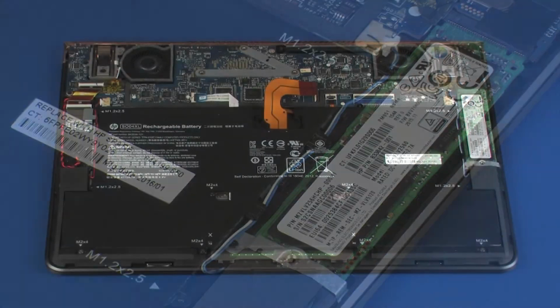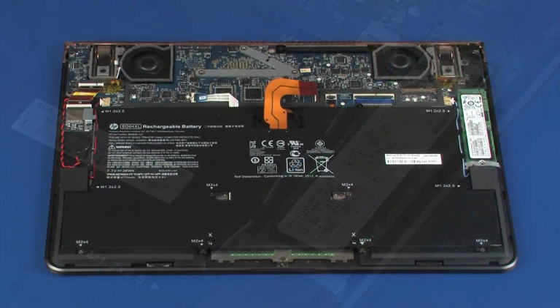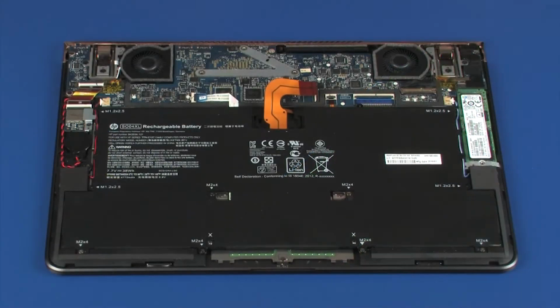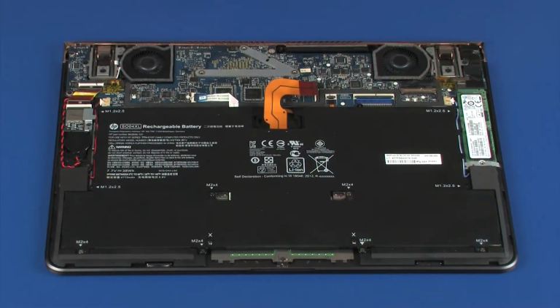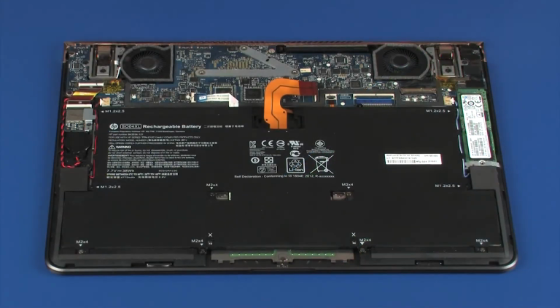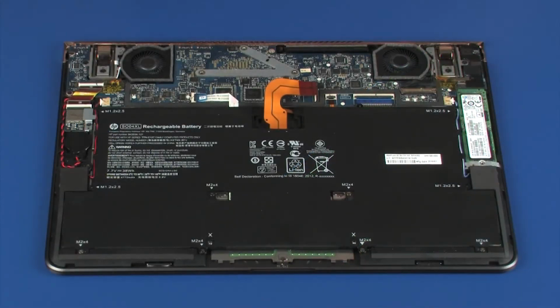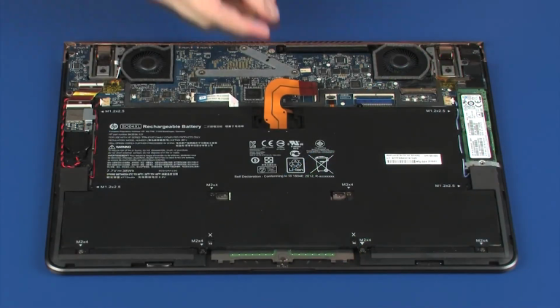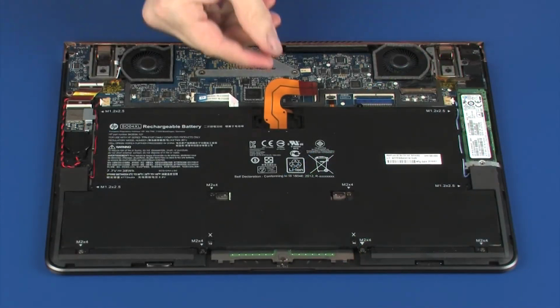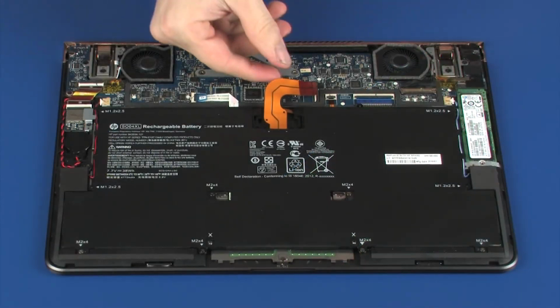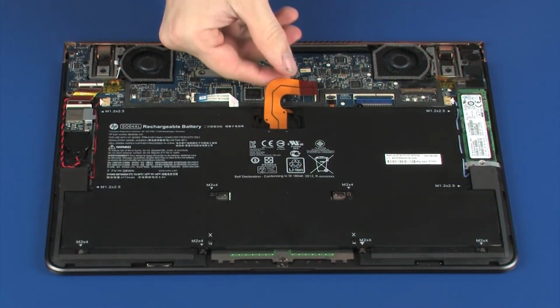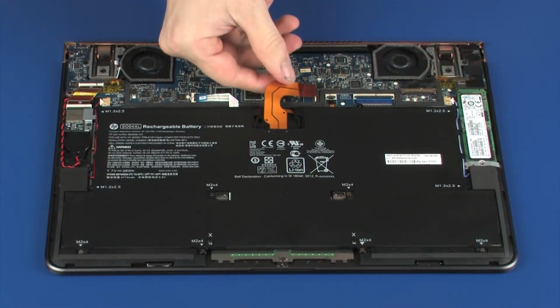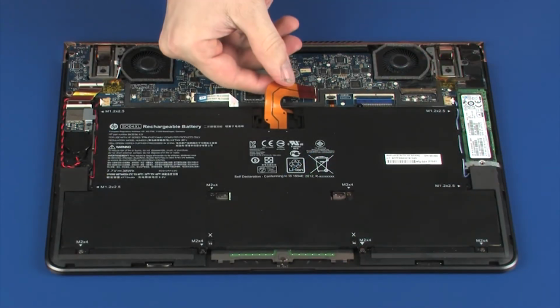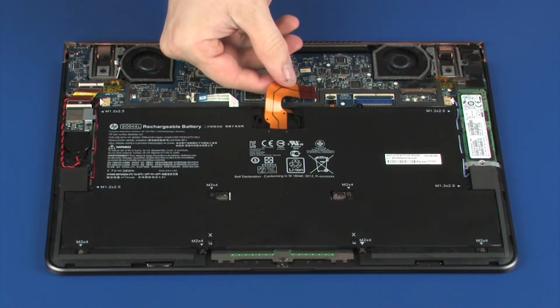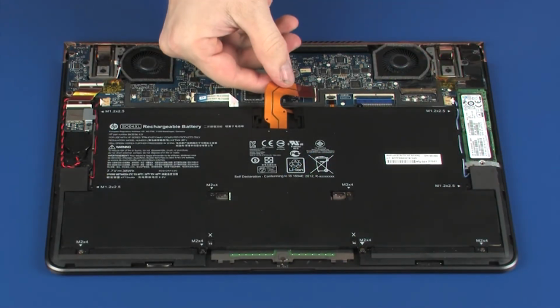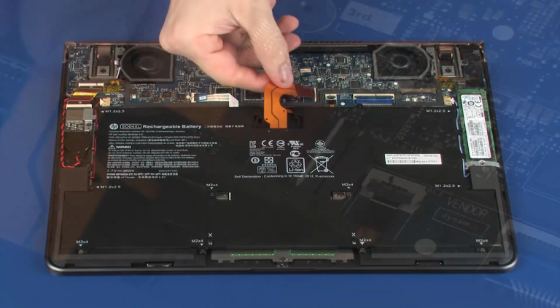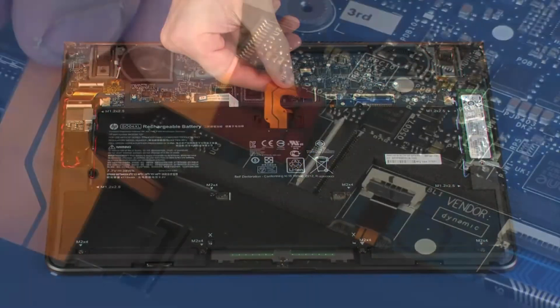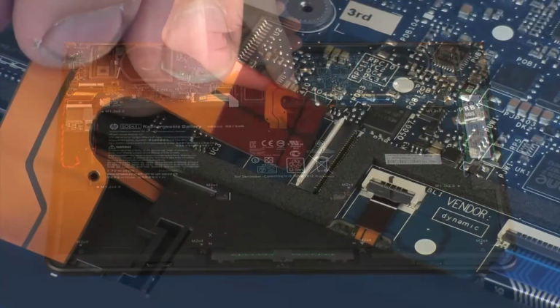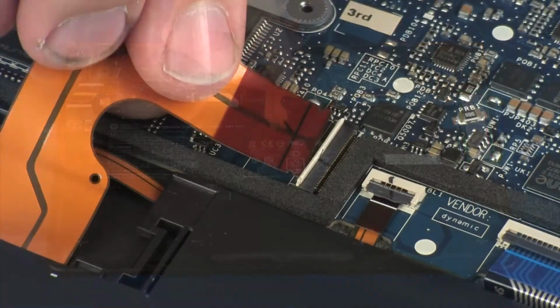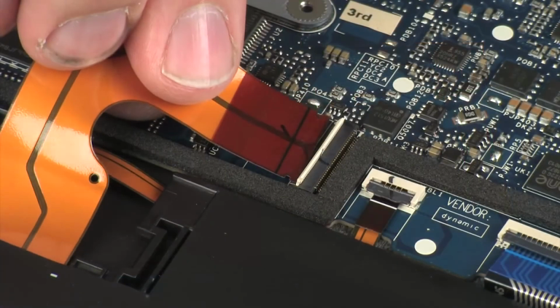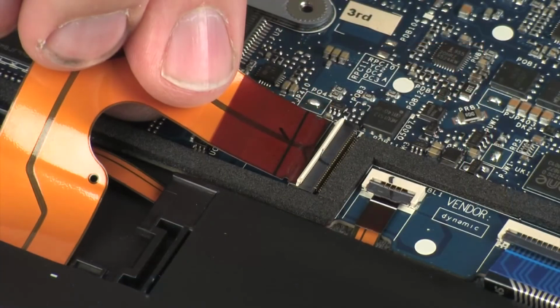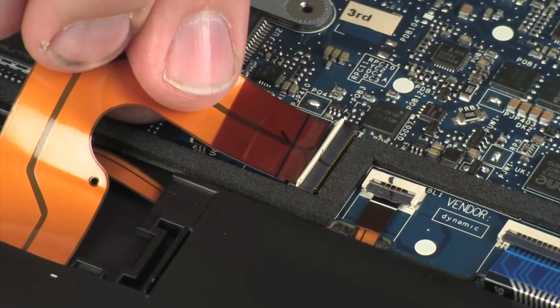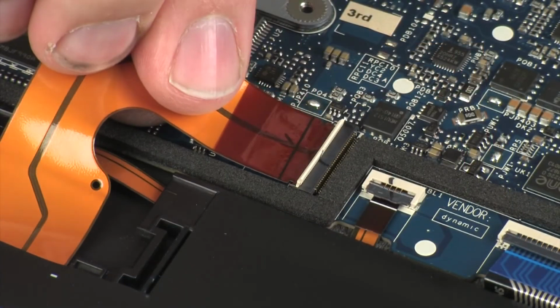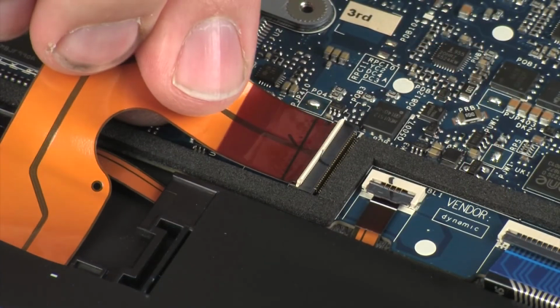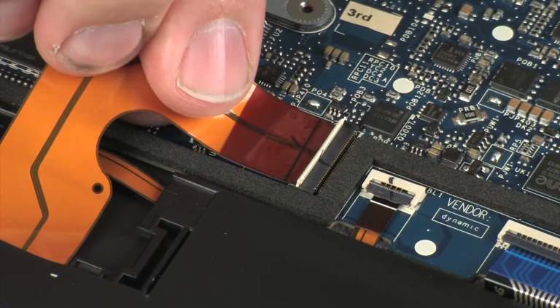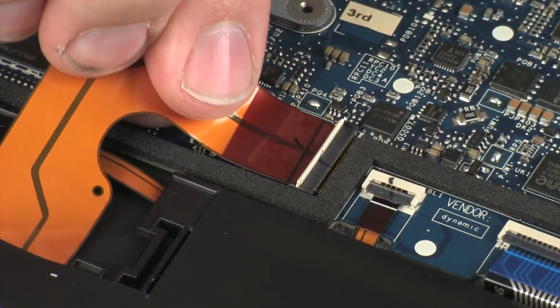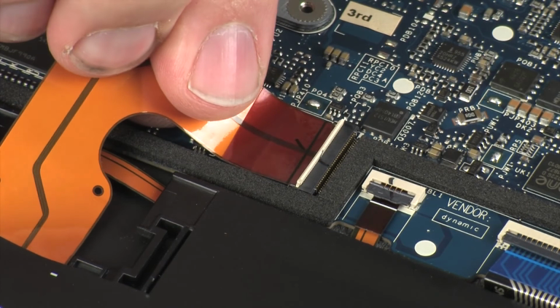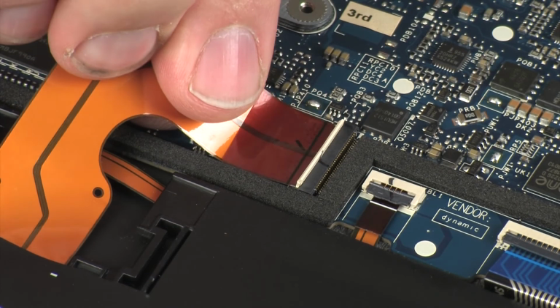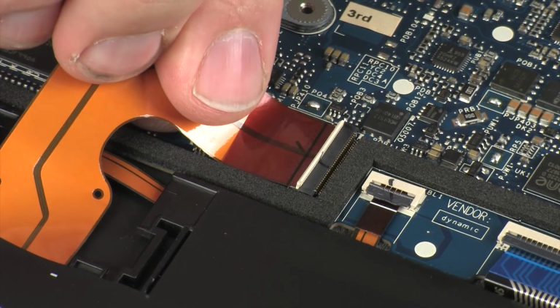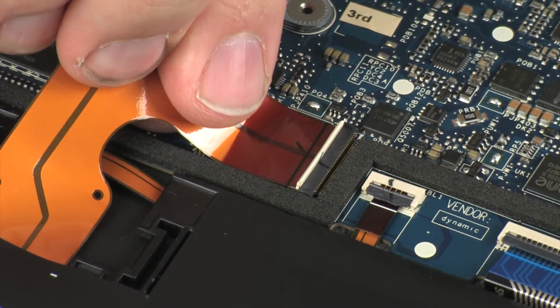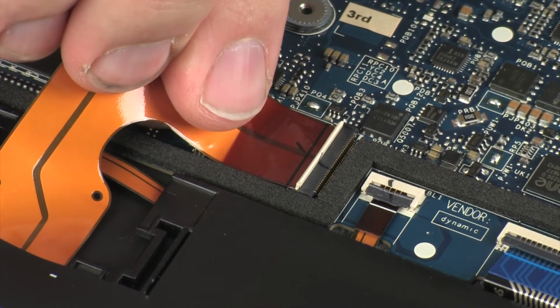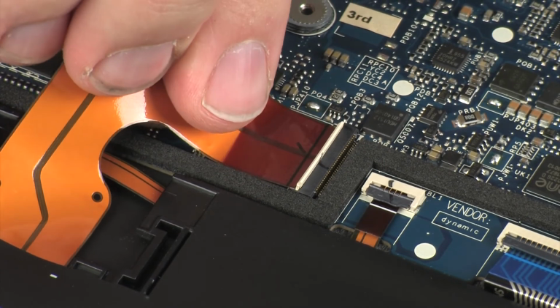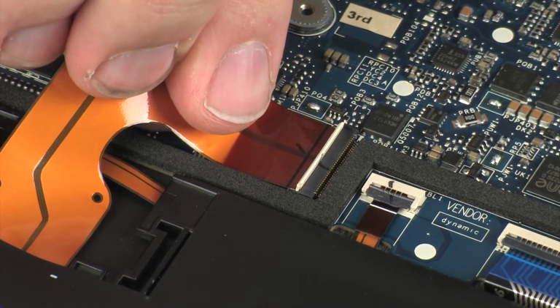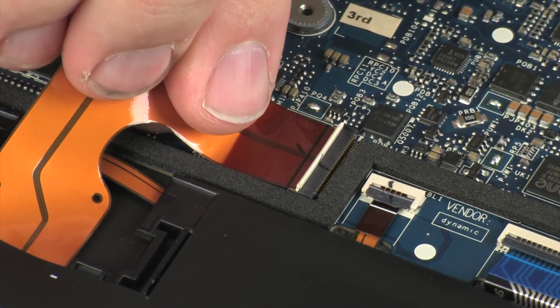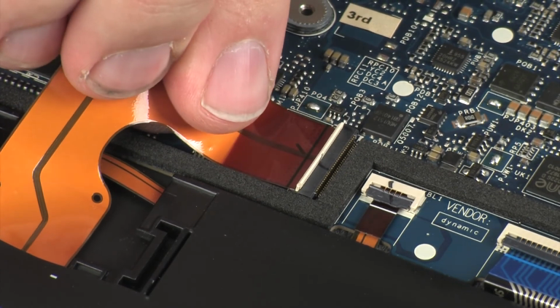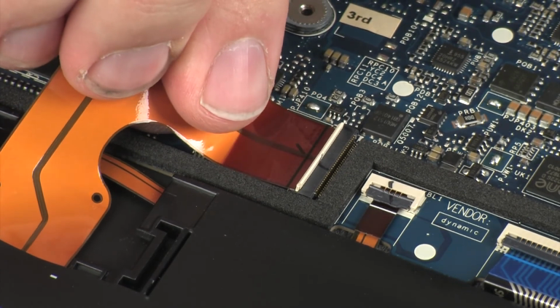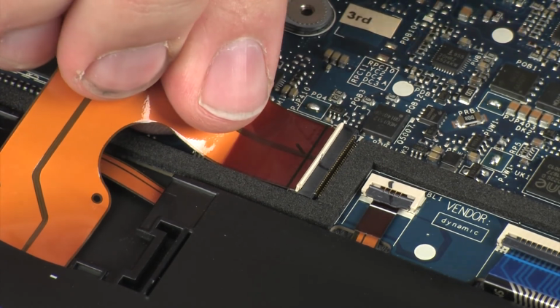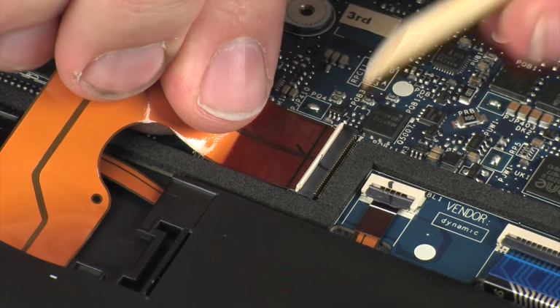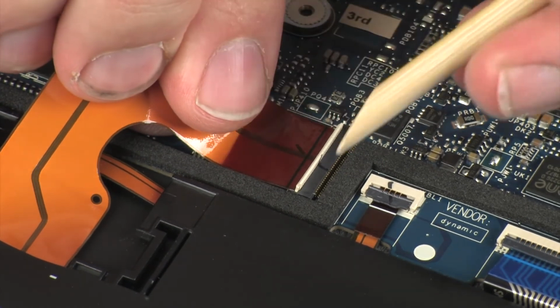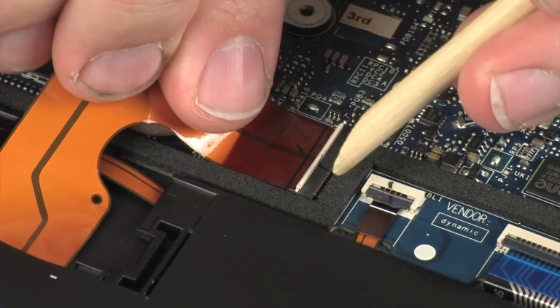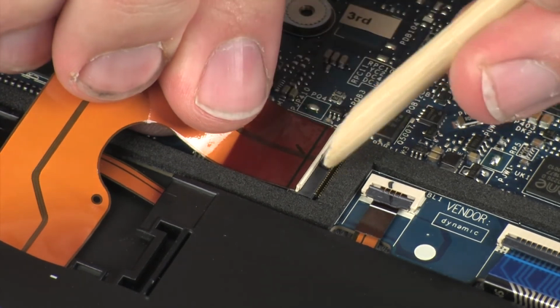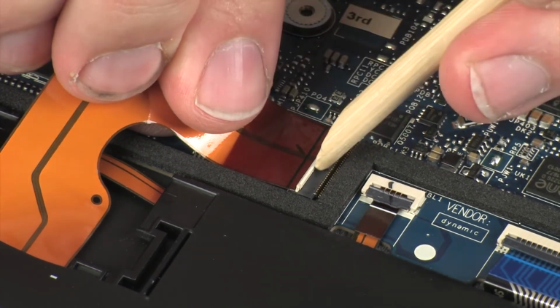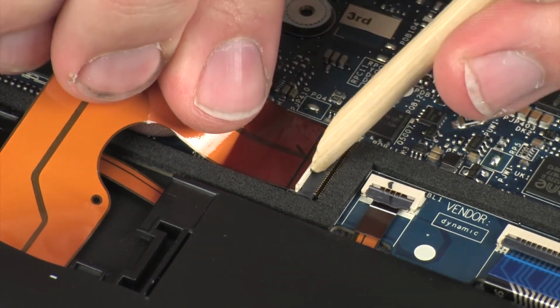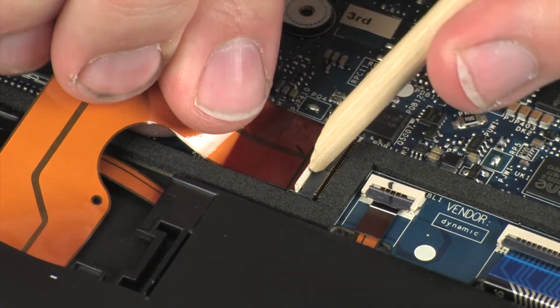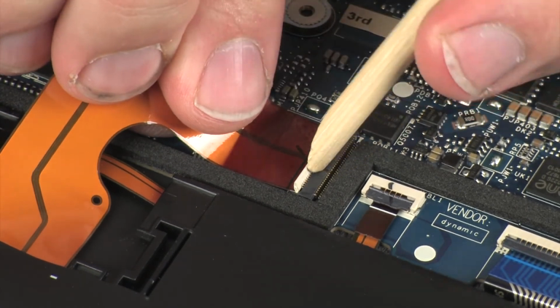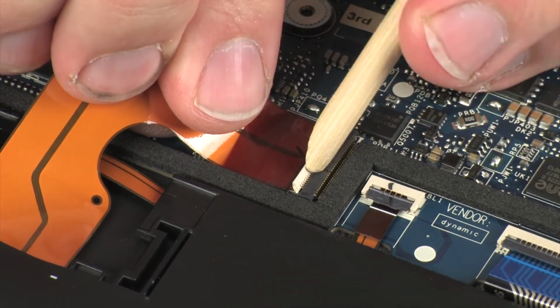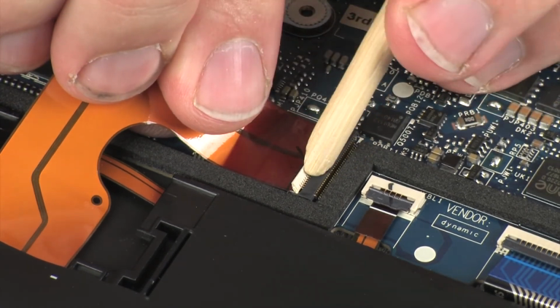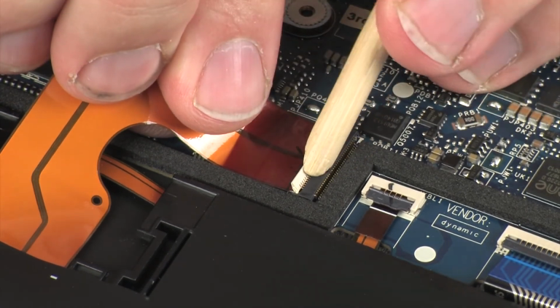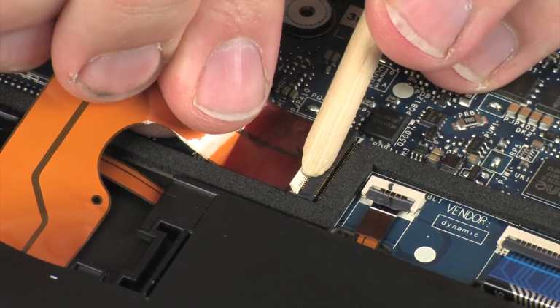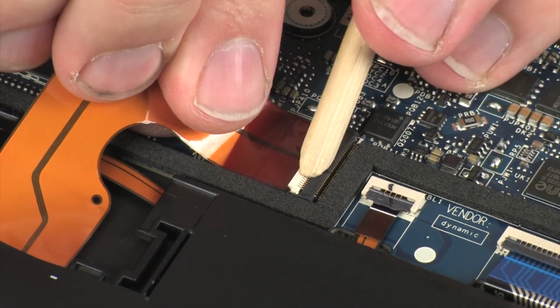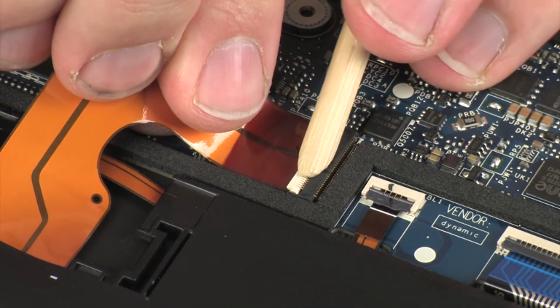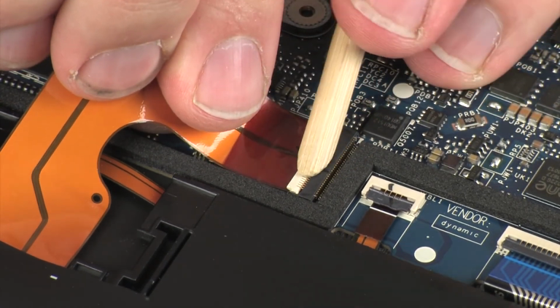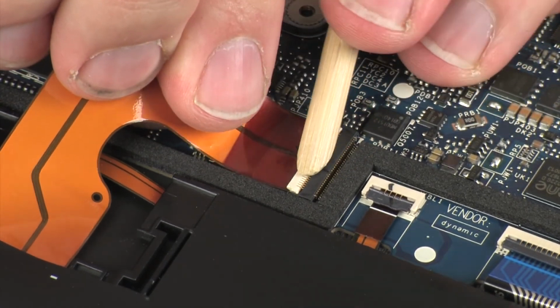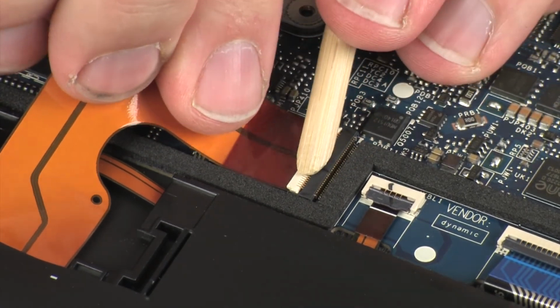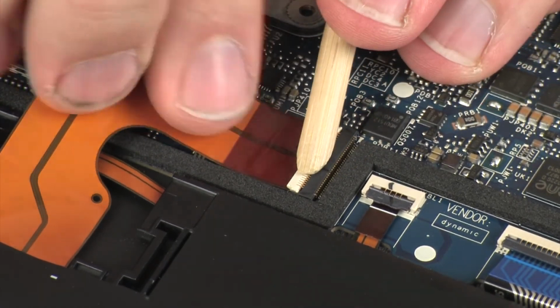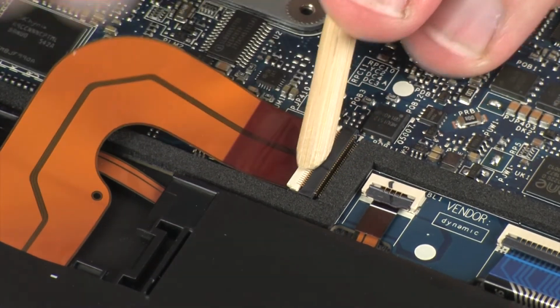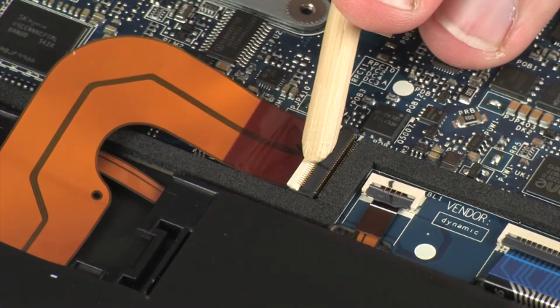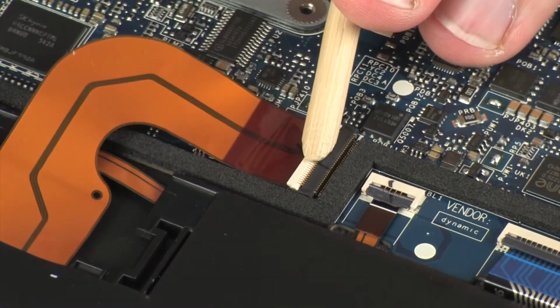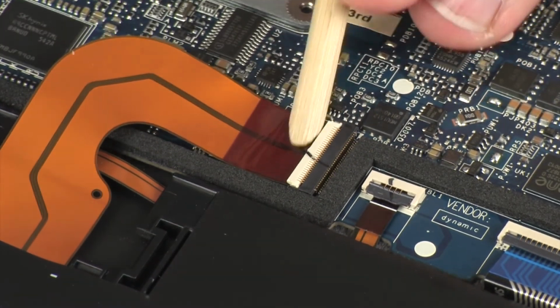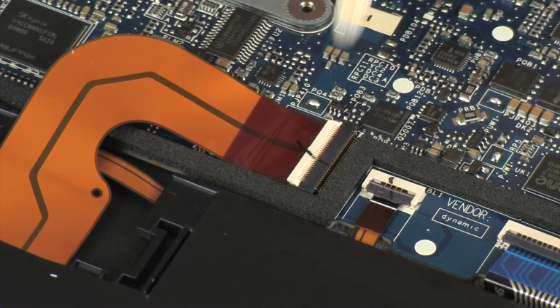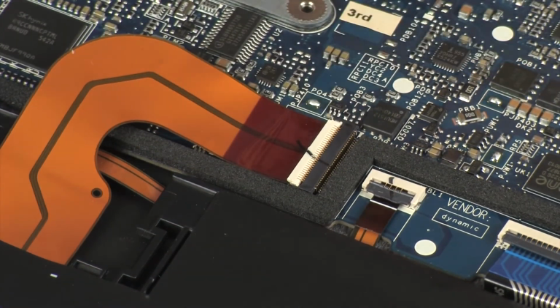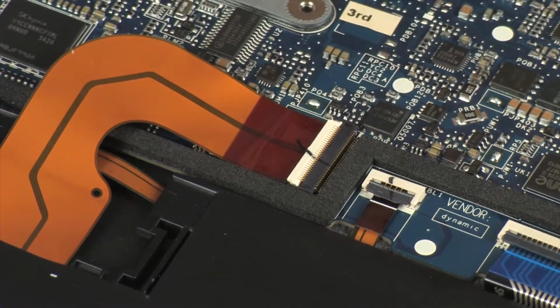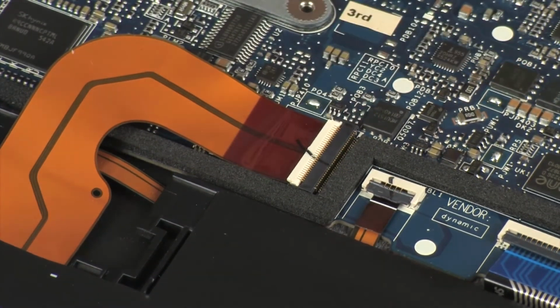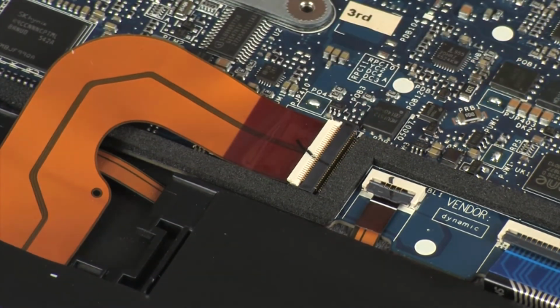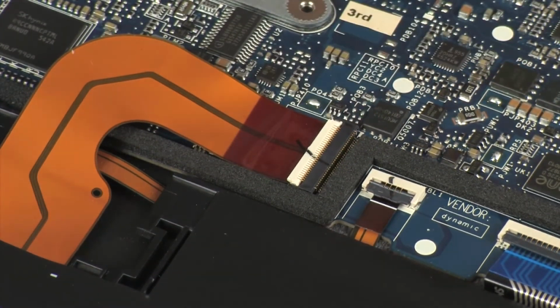Insert the battery ribbon cable into the battery ZIF connector on the system board and press the locking bar down to lock the cable into place.